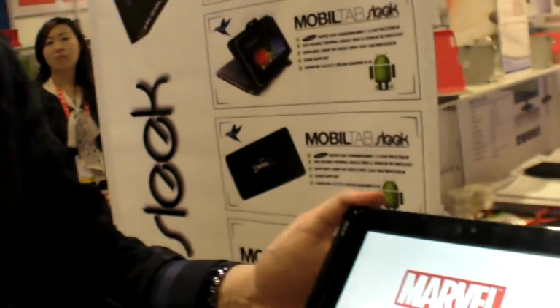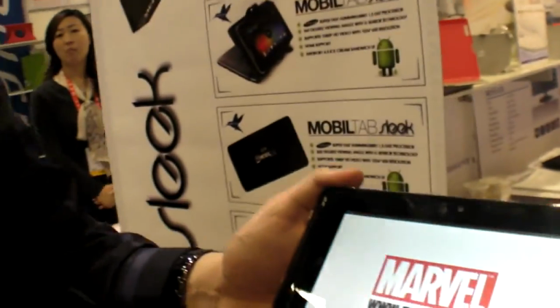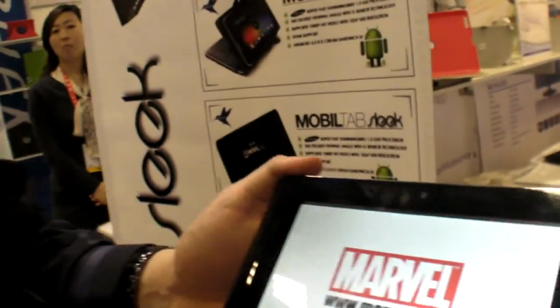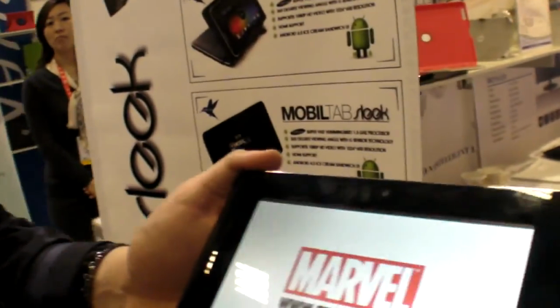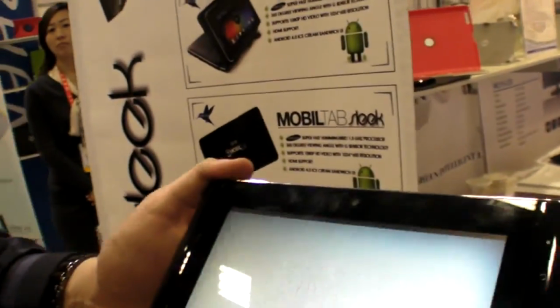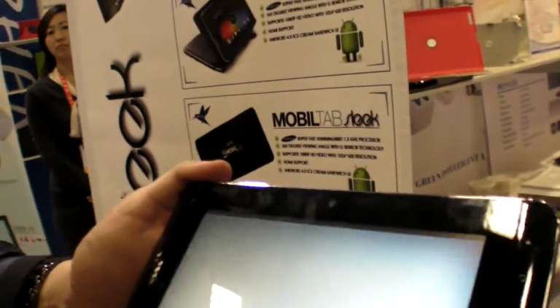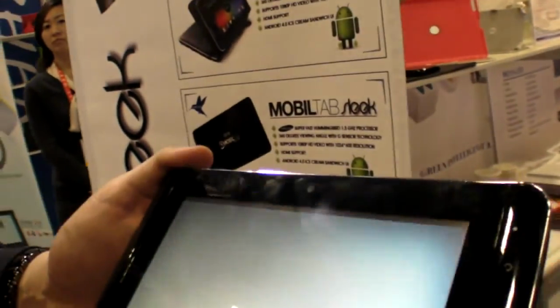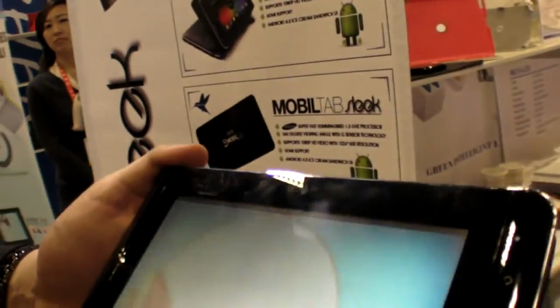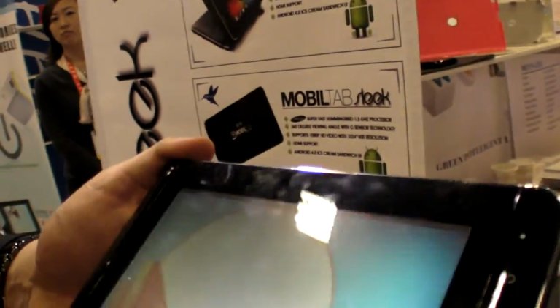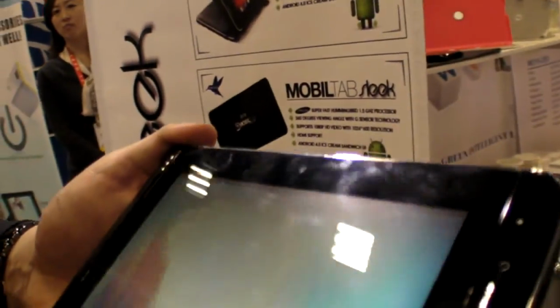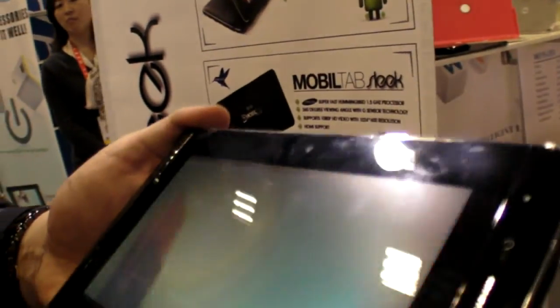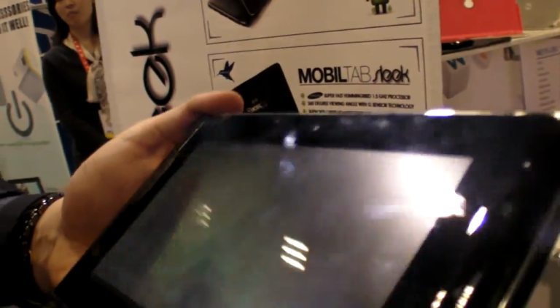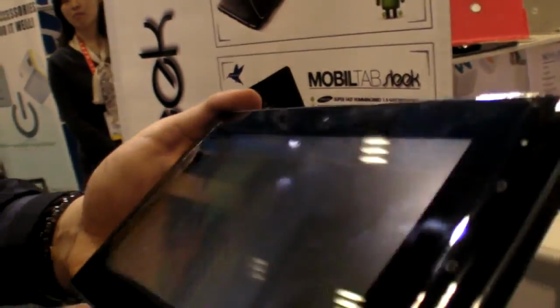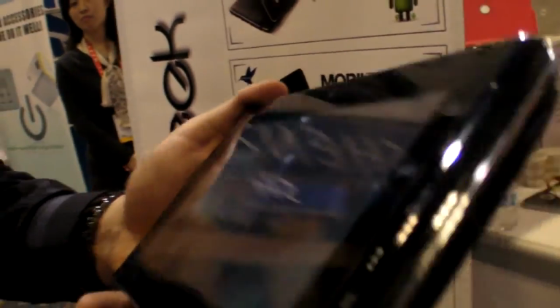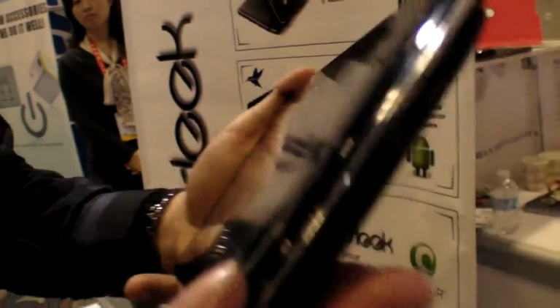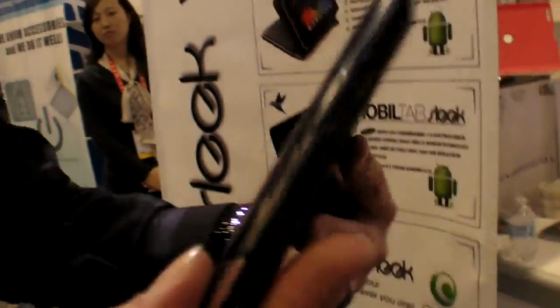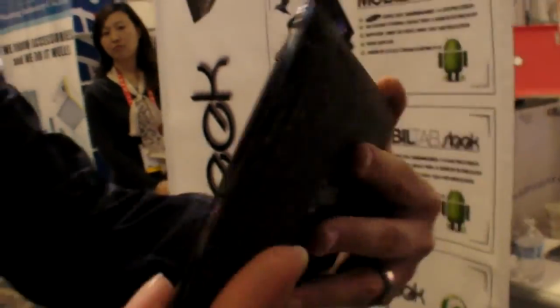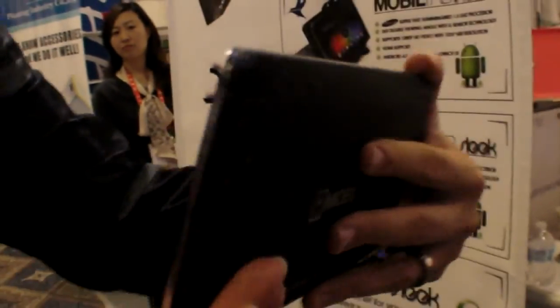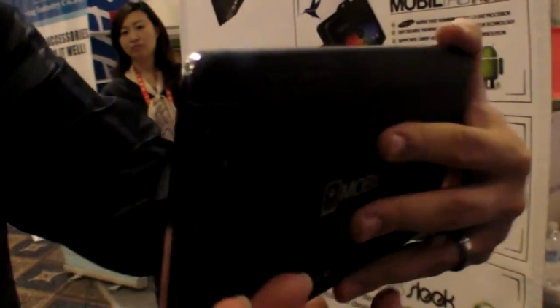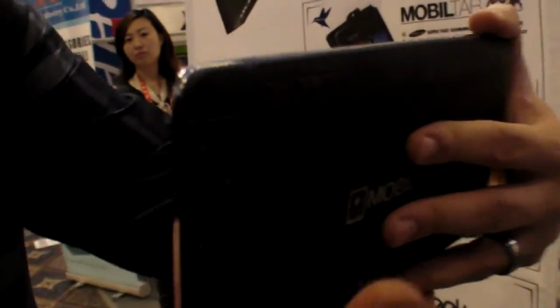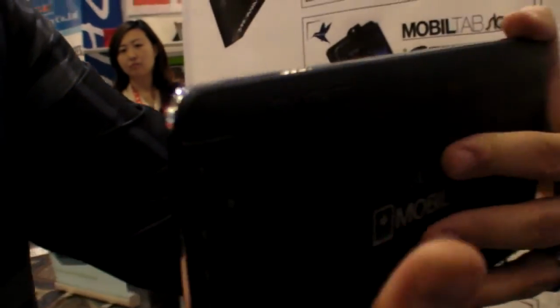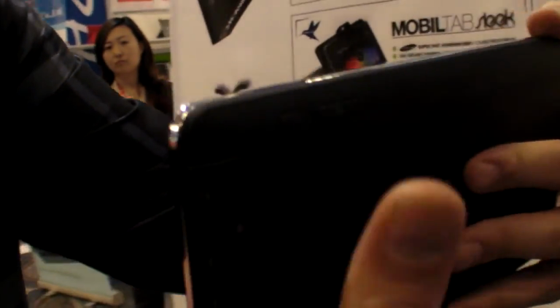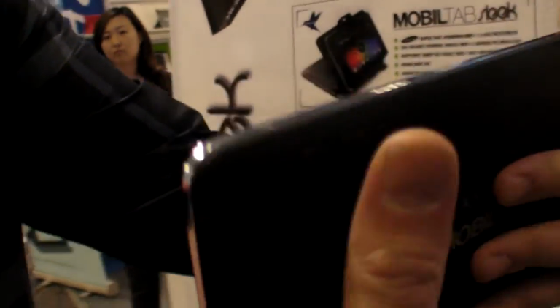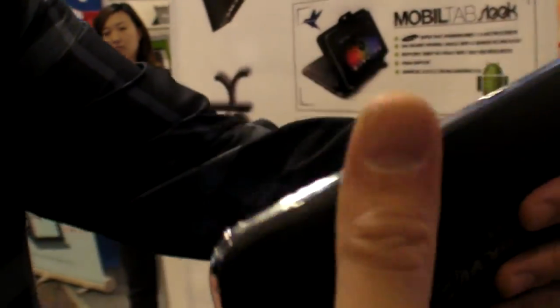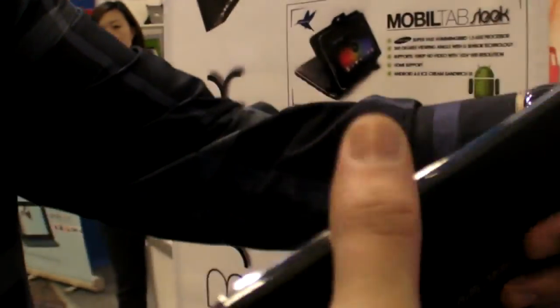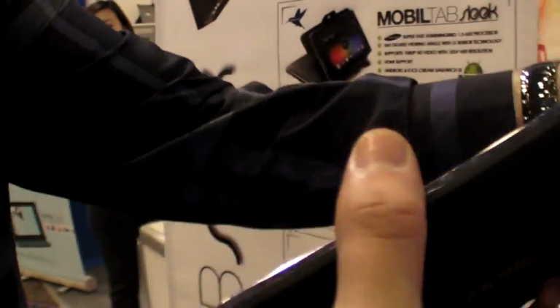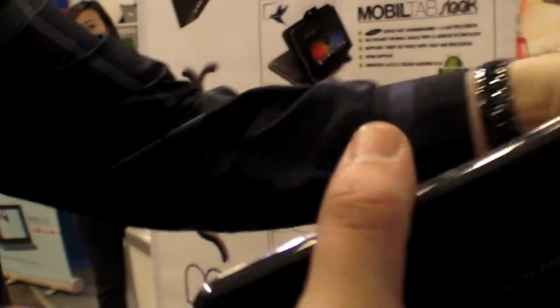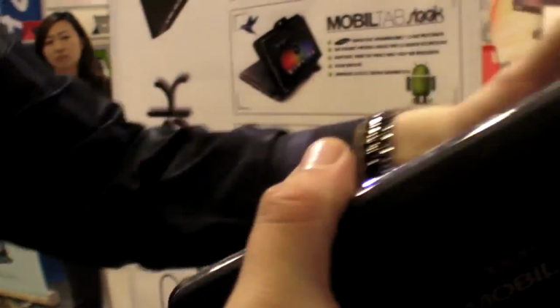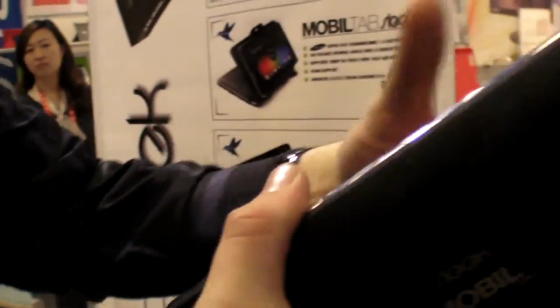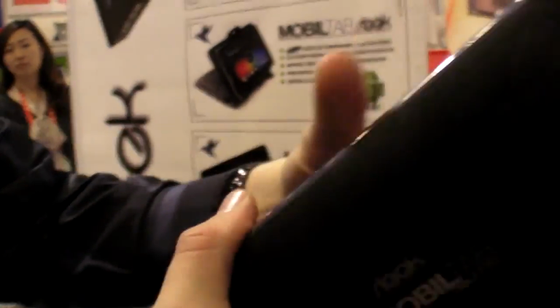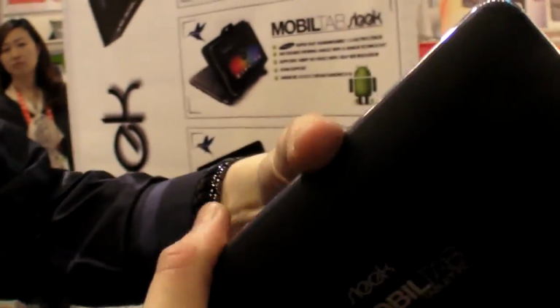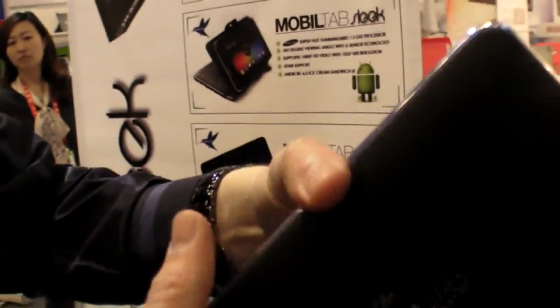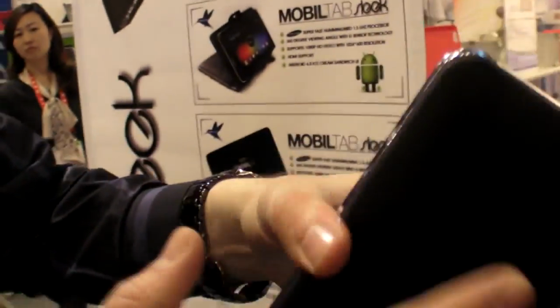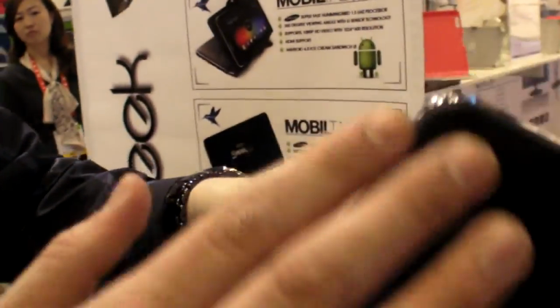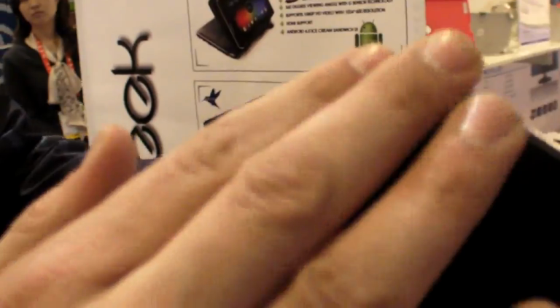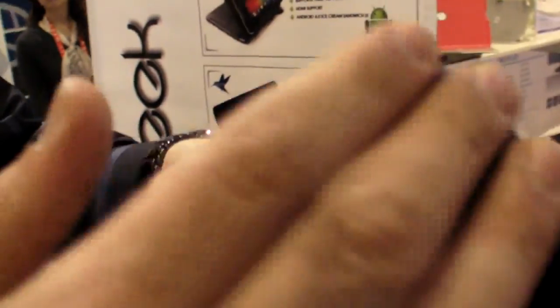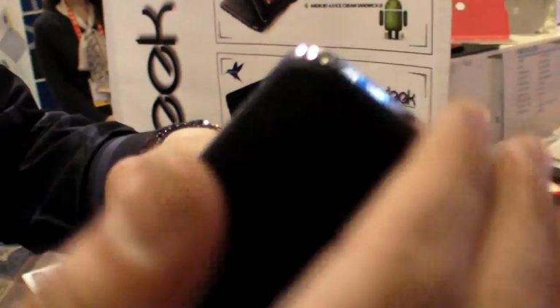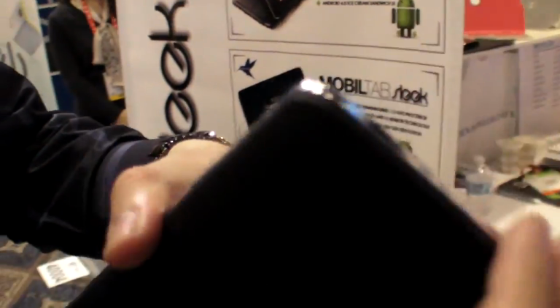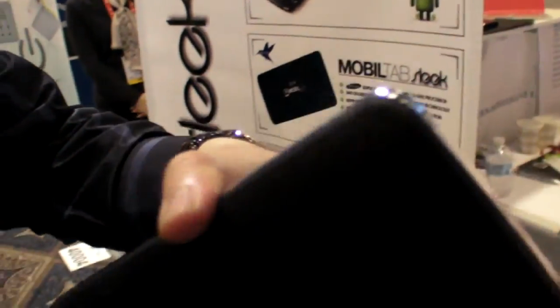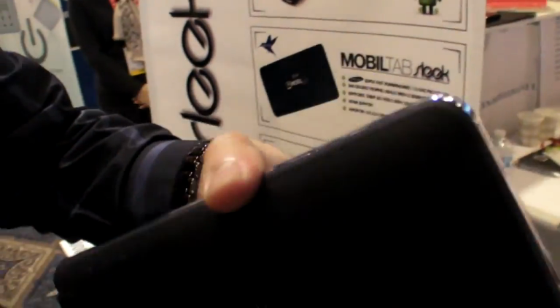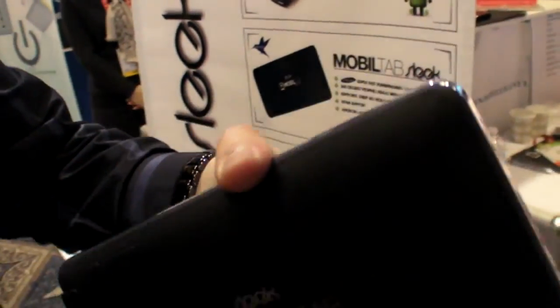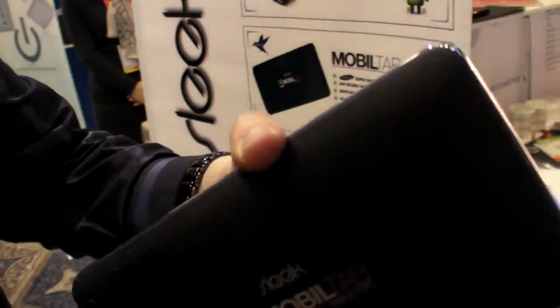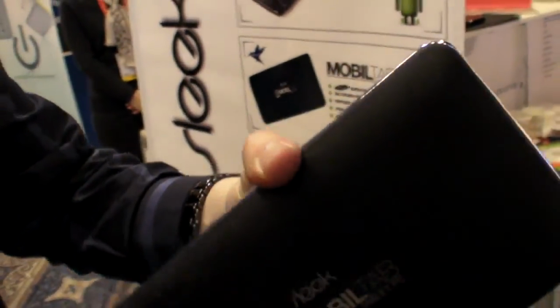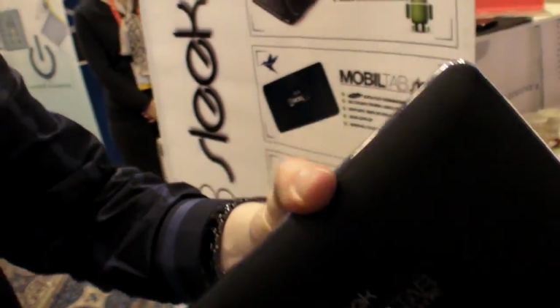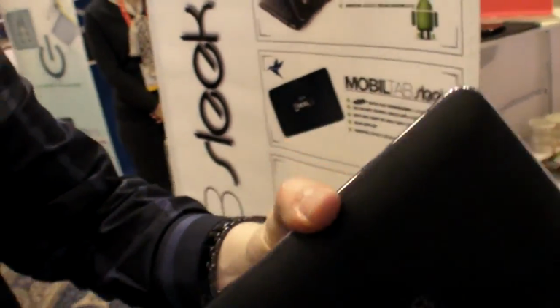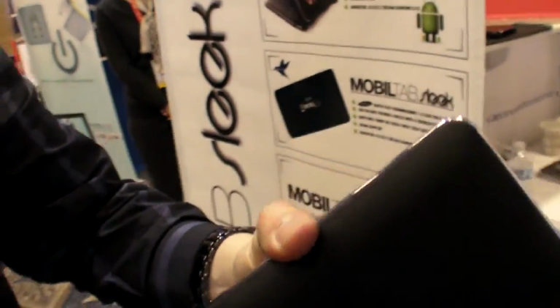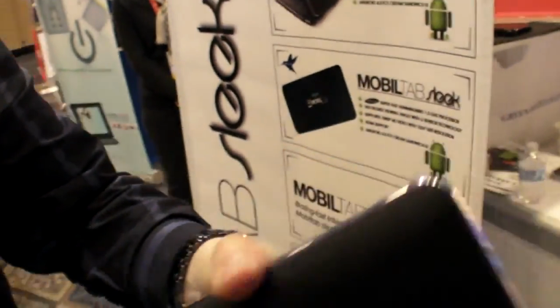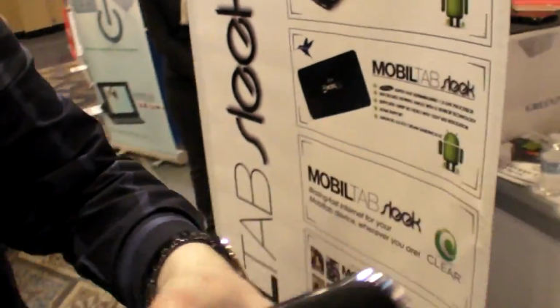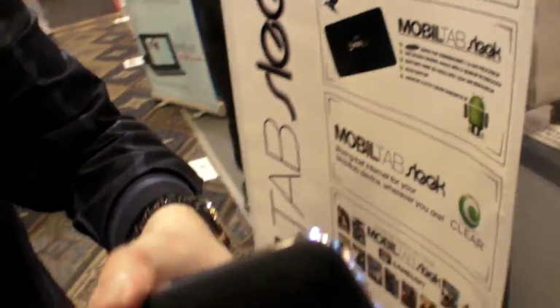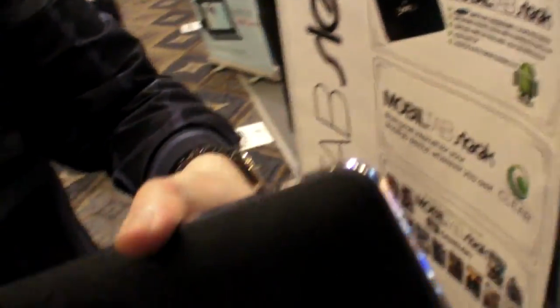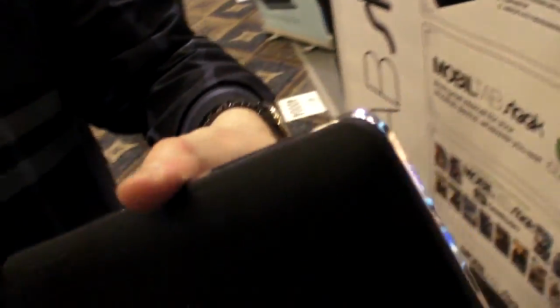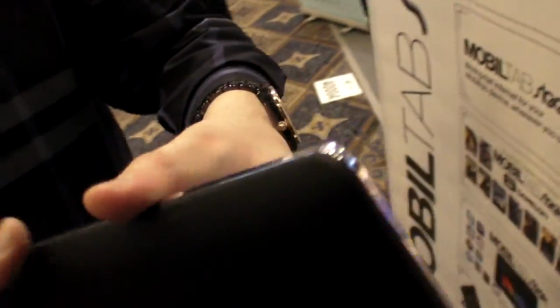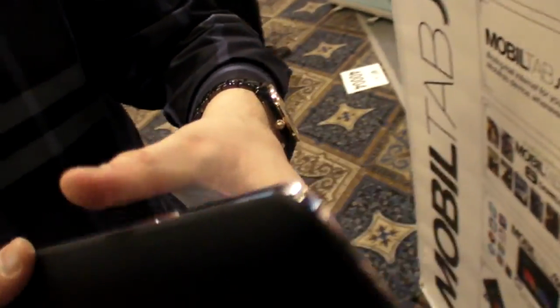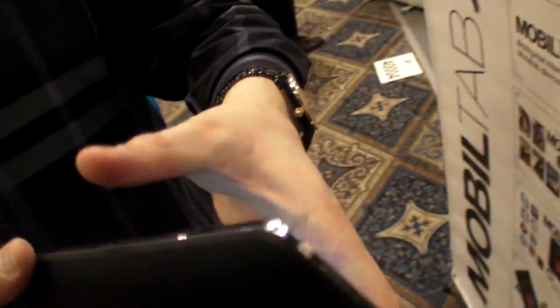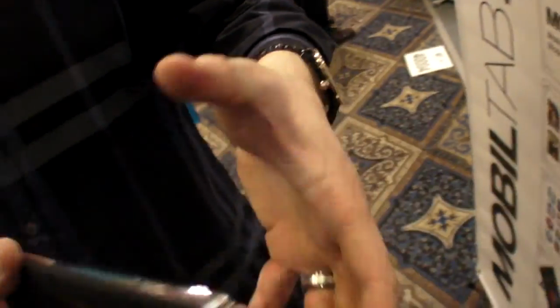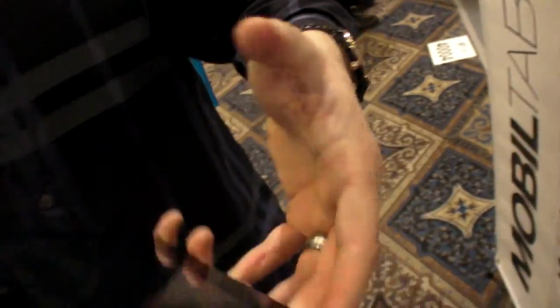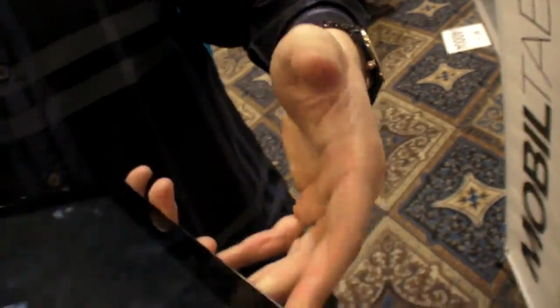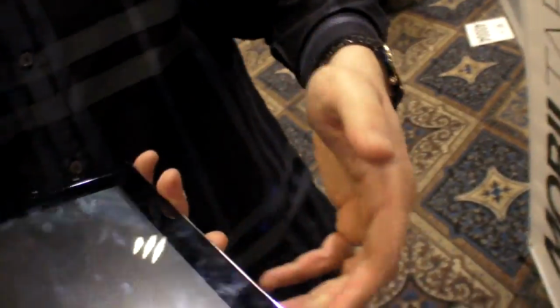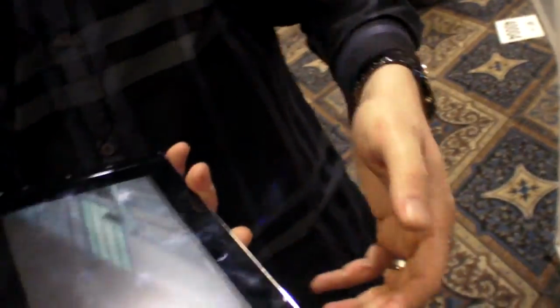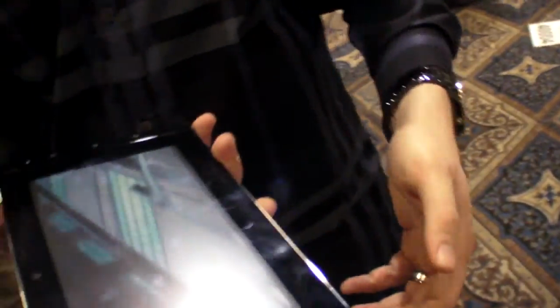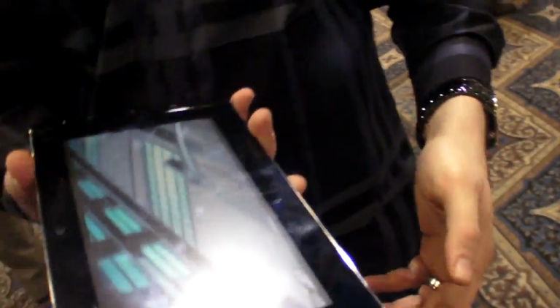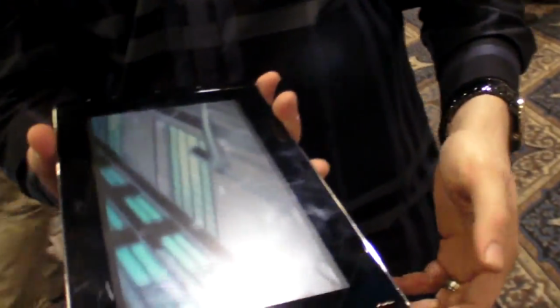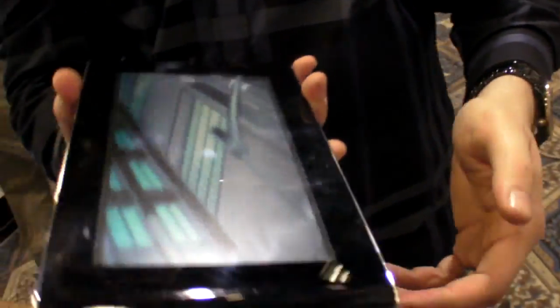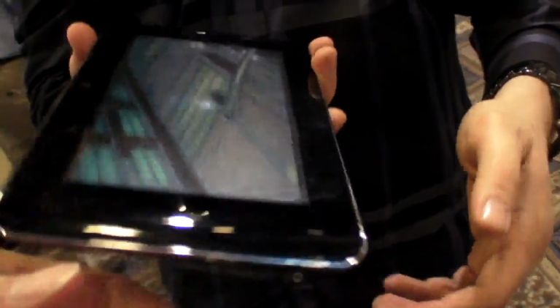It's very slim. We use real aluminum all the way around — we don't use plastic.